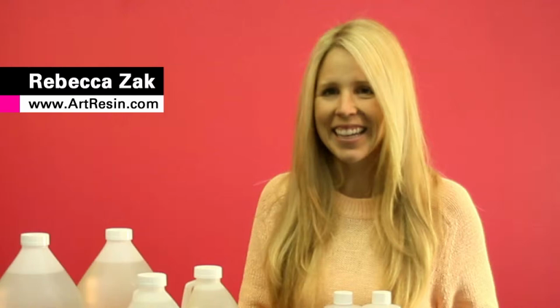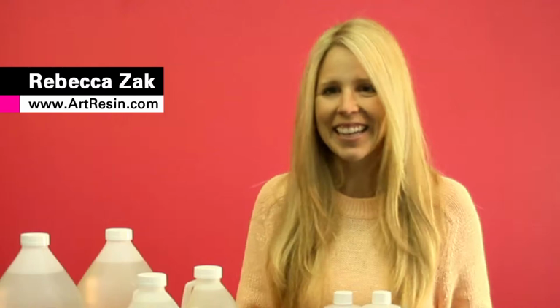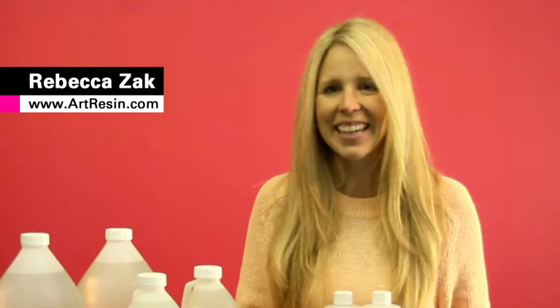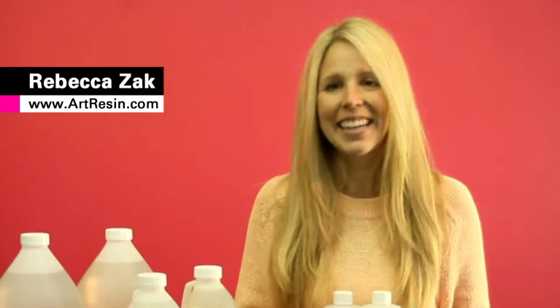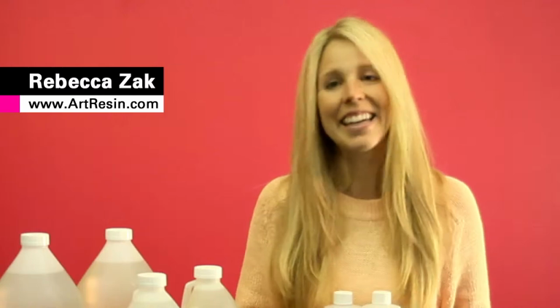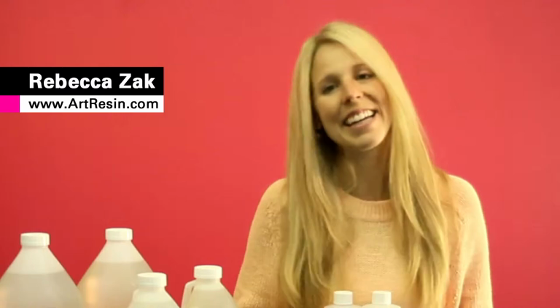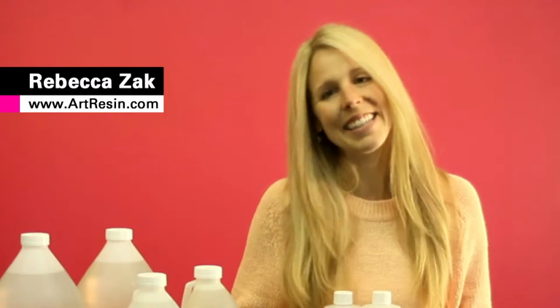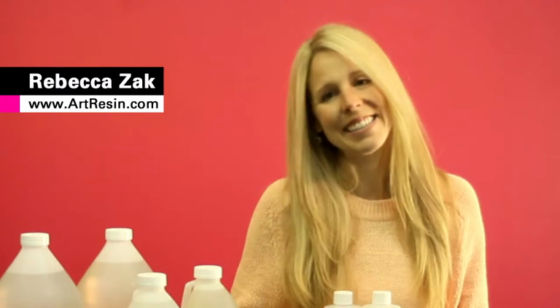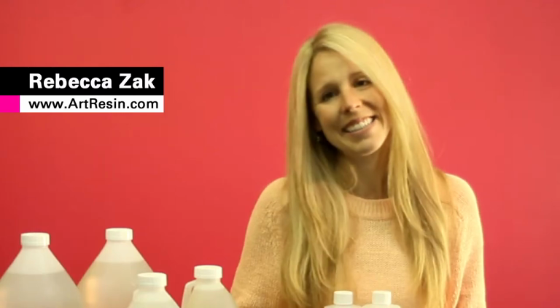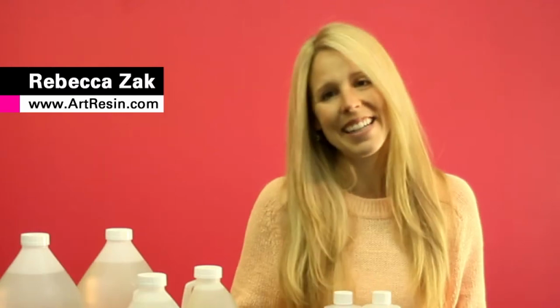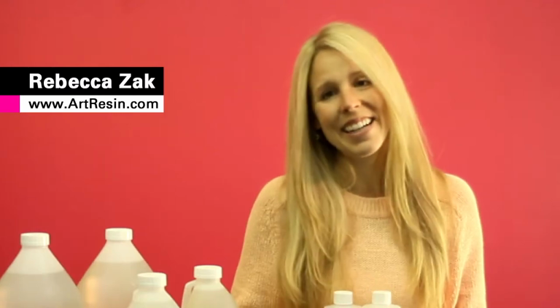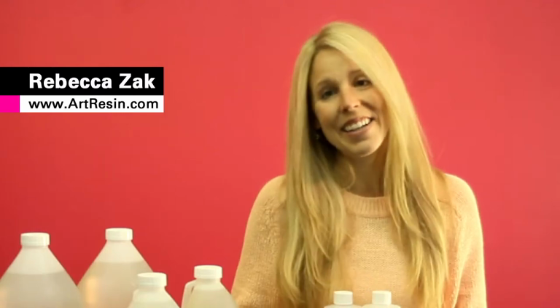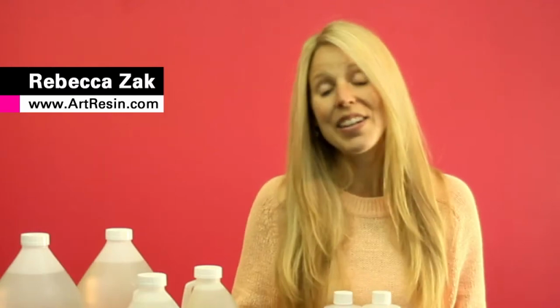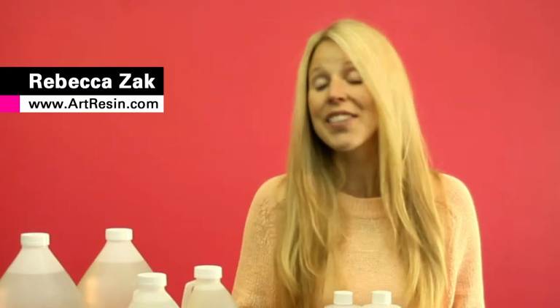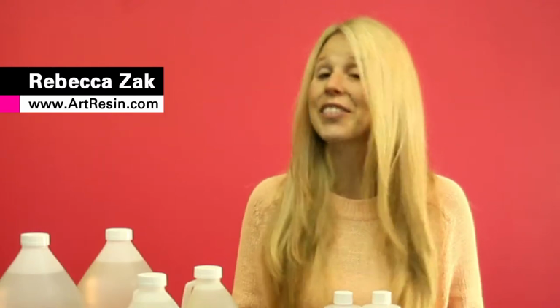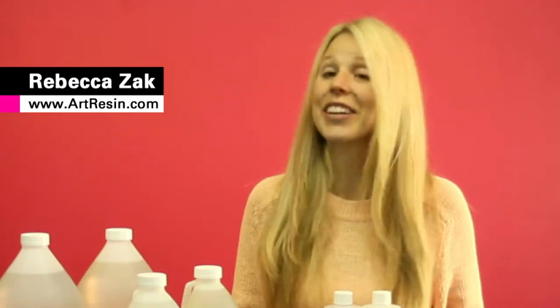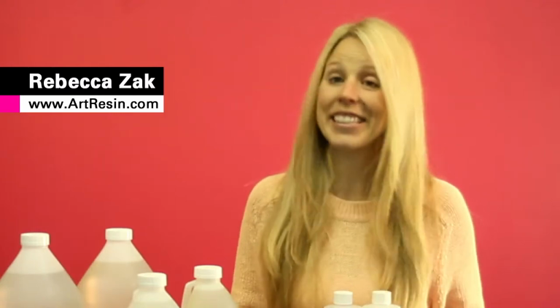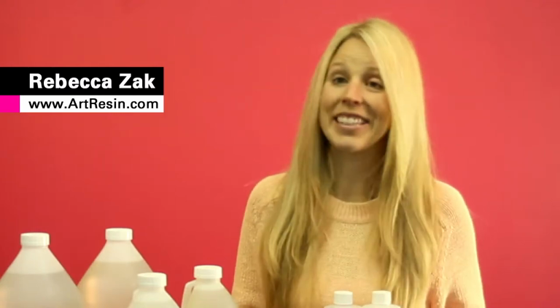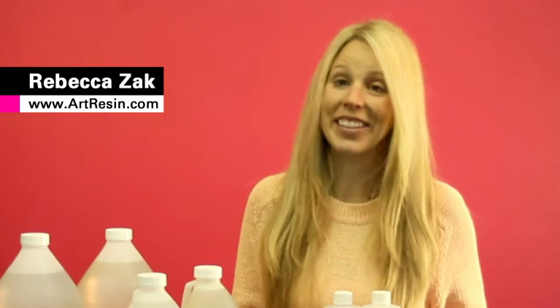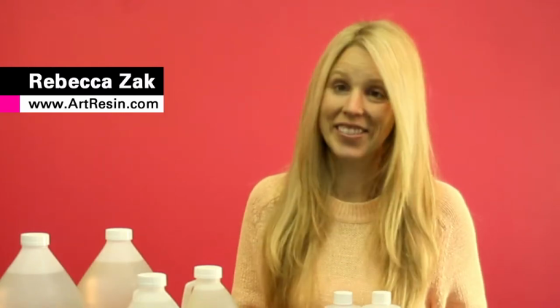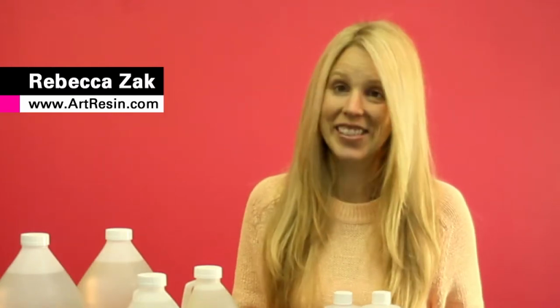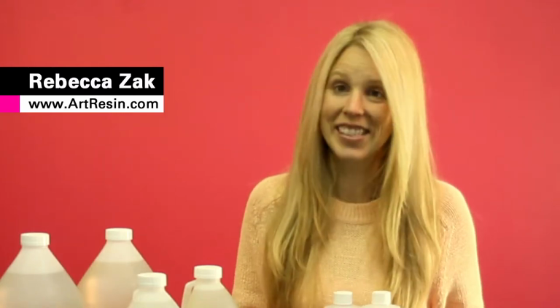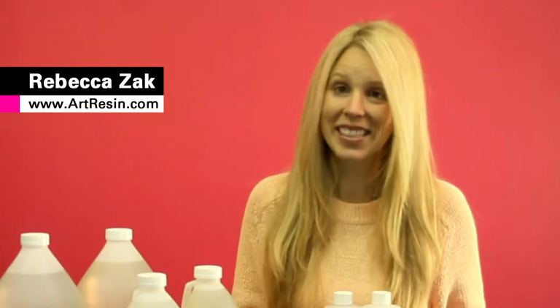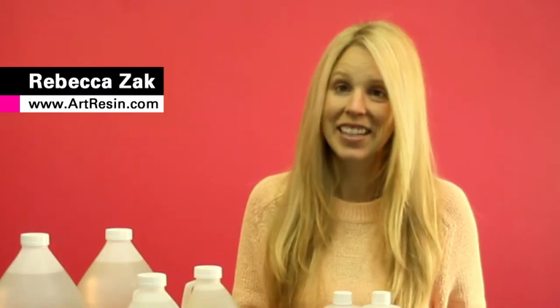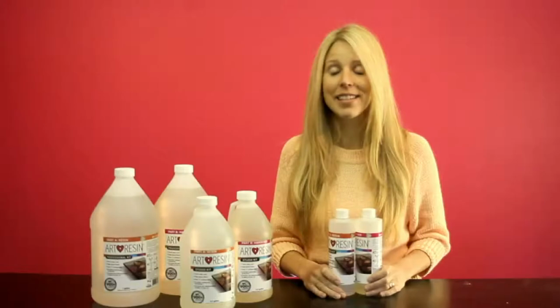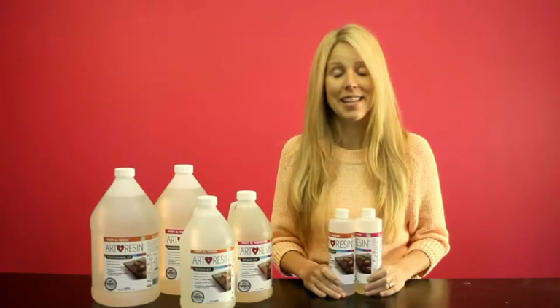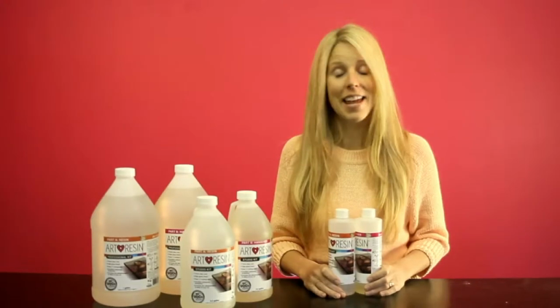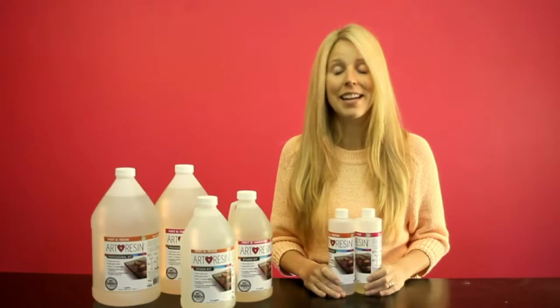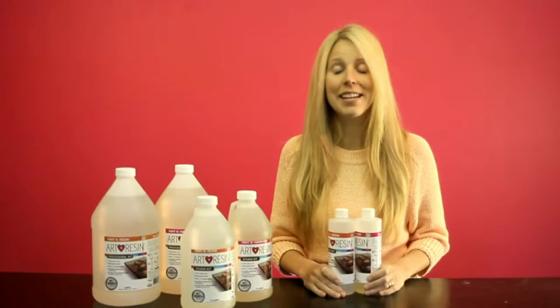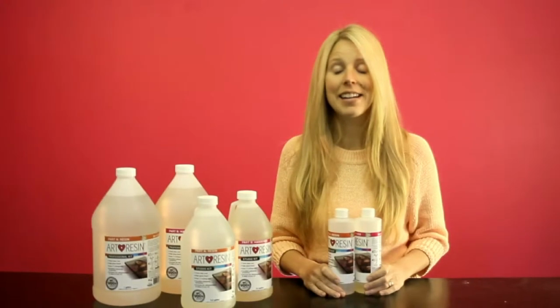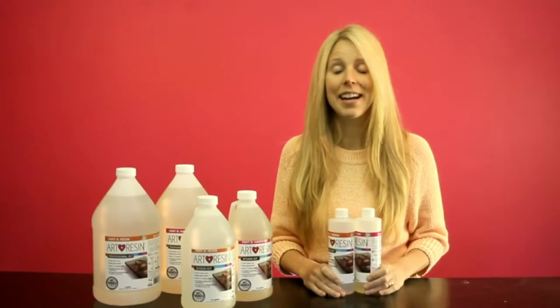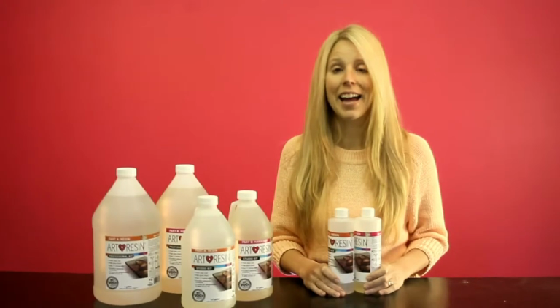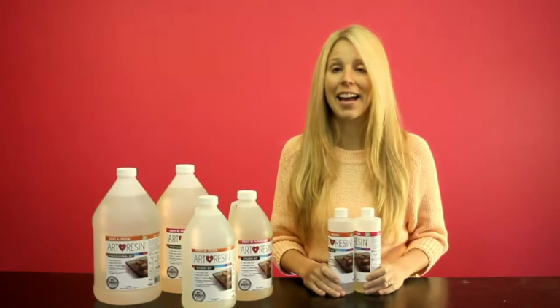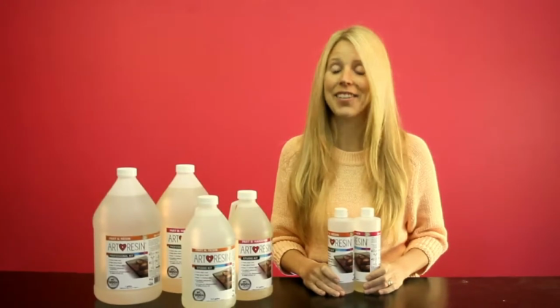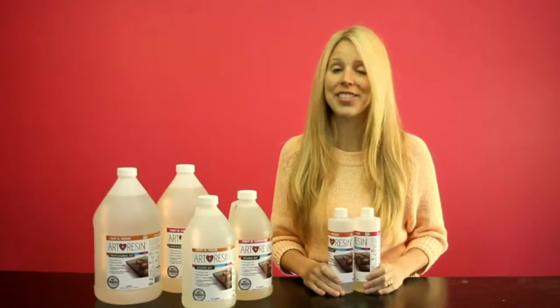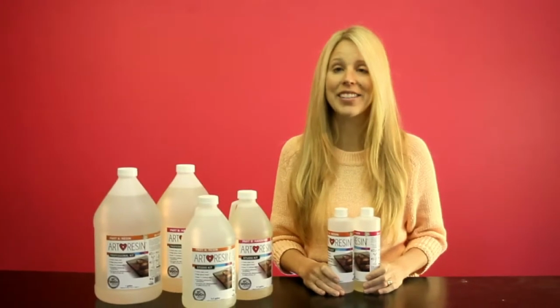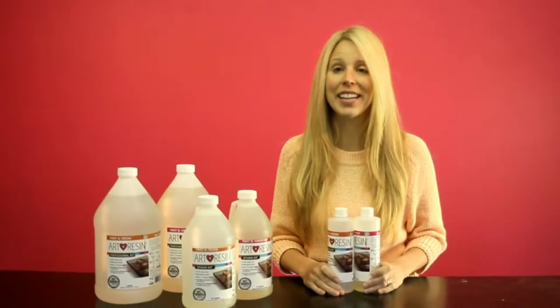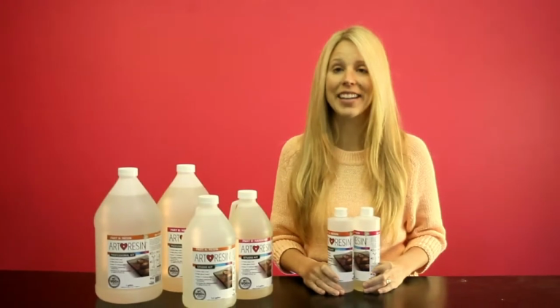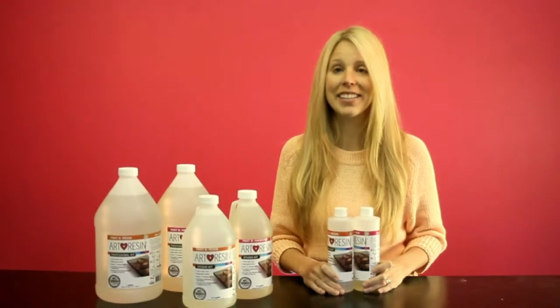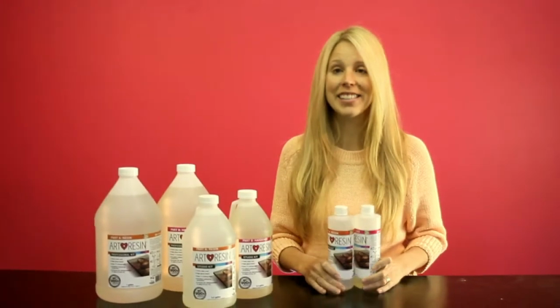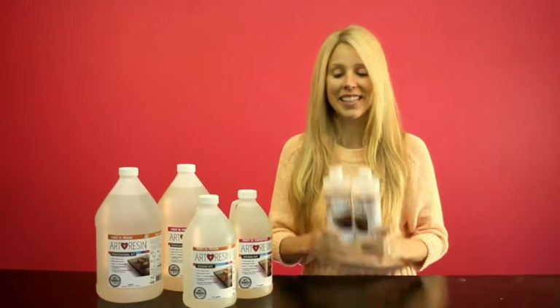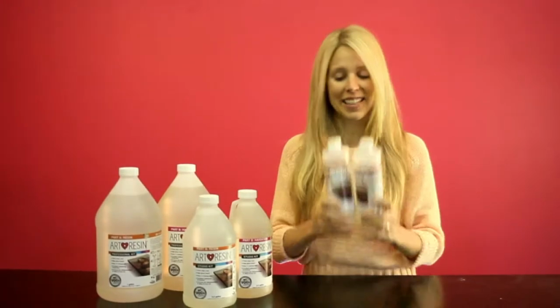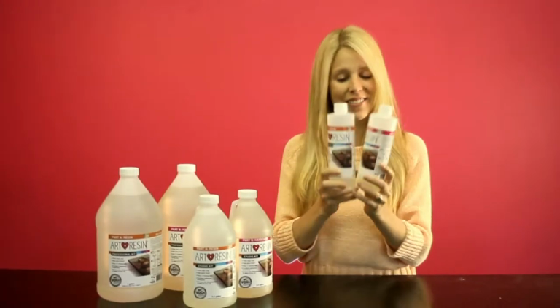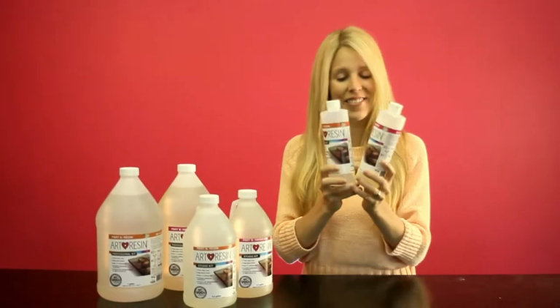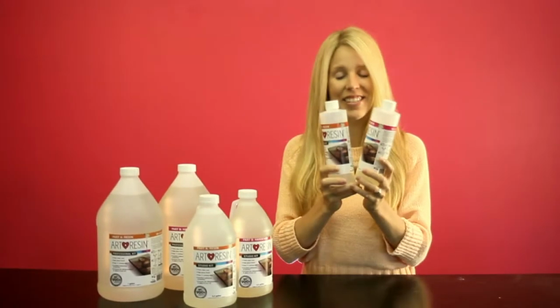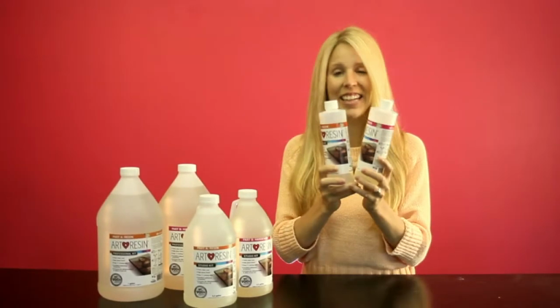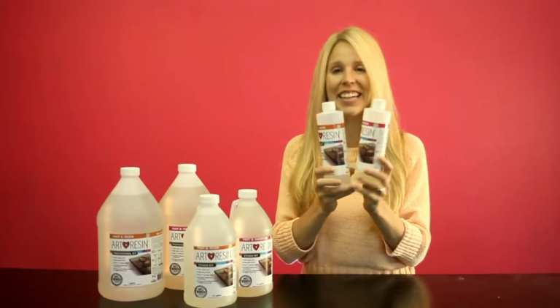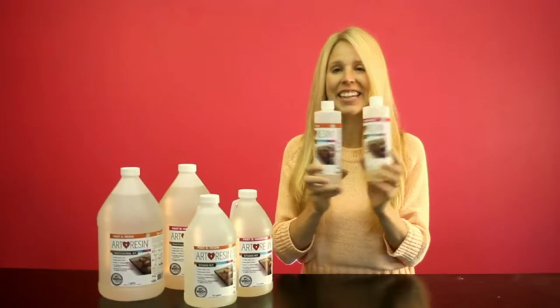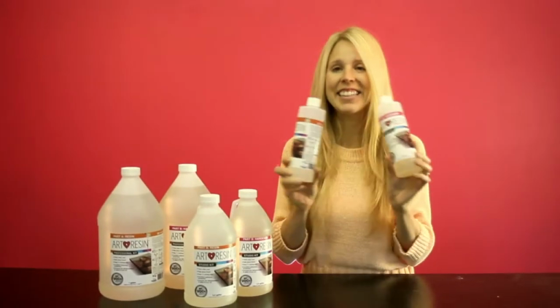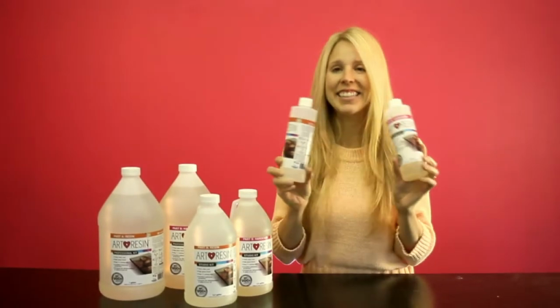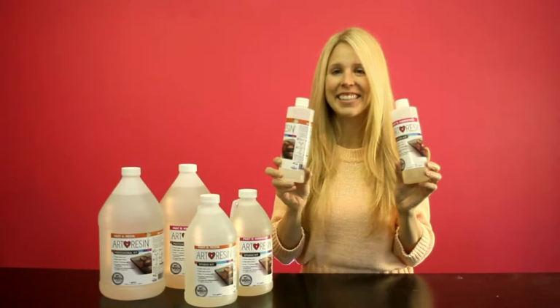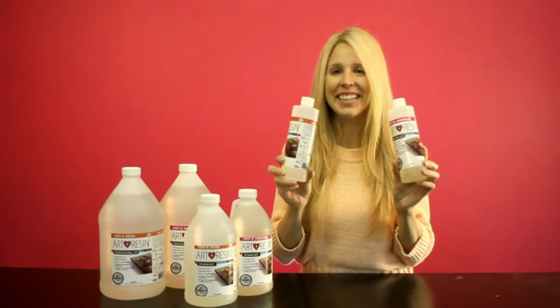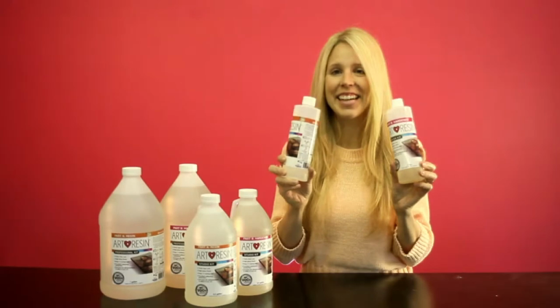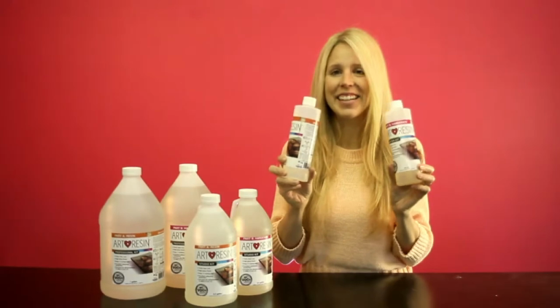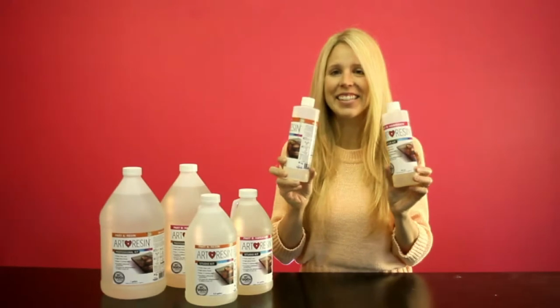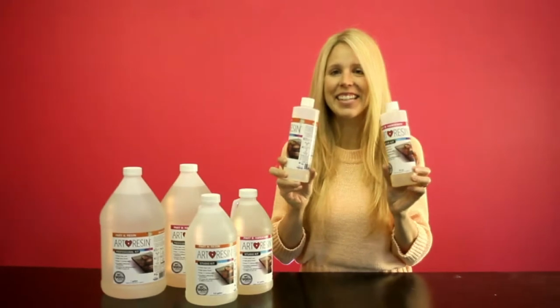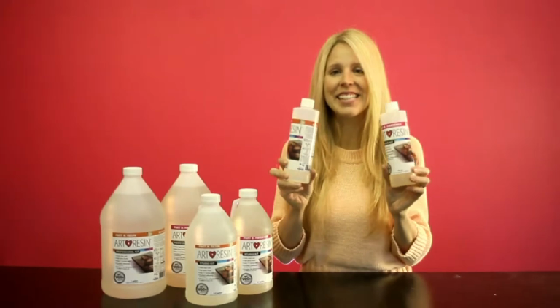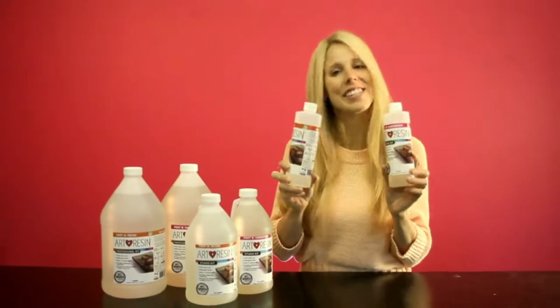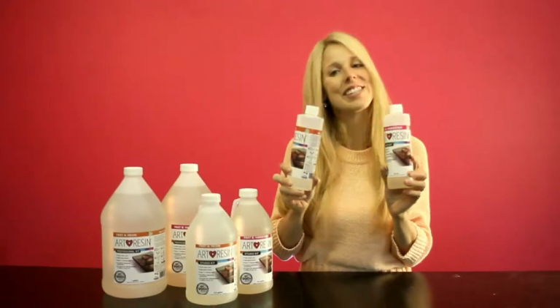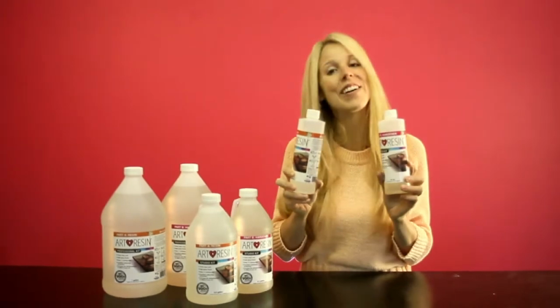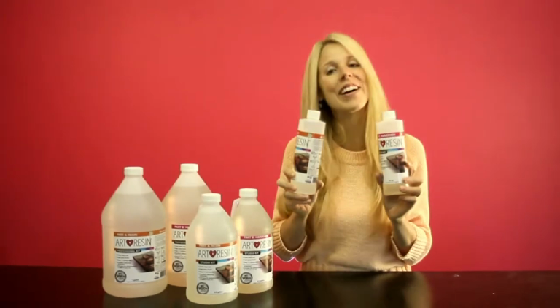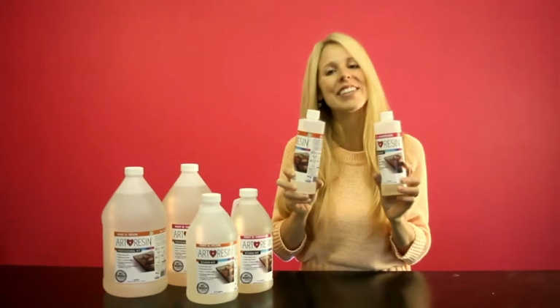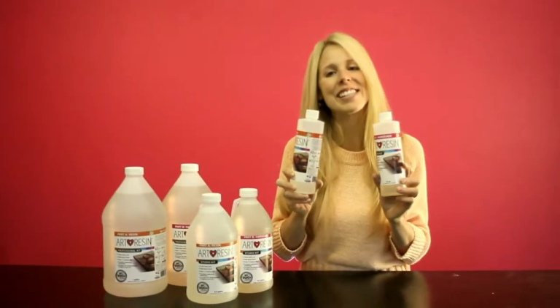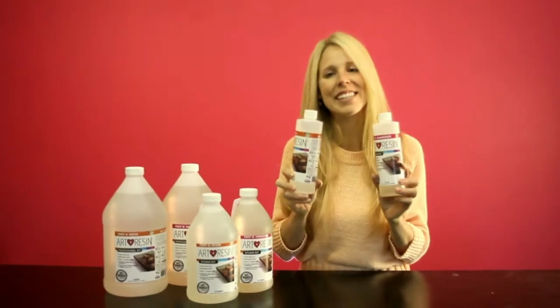Hey, we have great news. Today, I have to announce that we've done it. Here it is — new art resin.